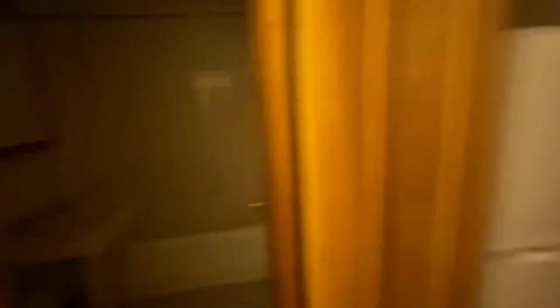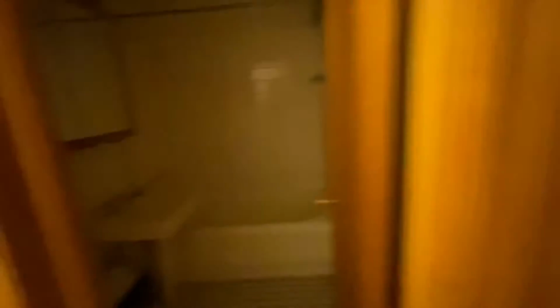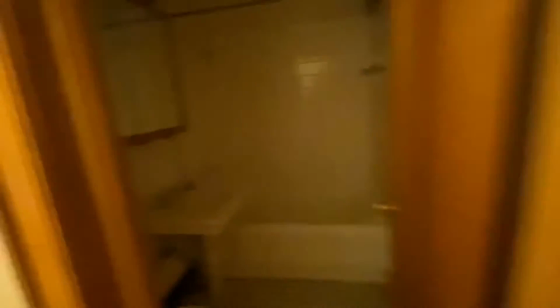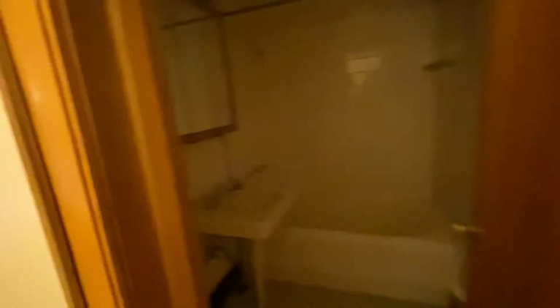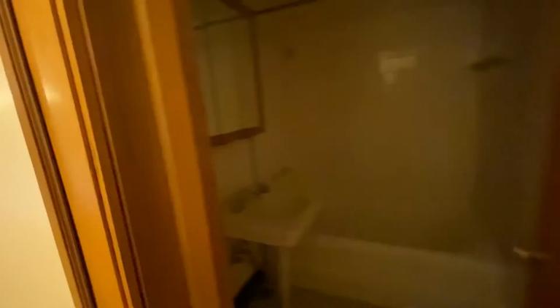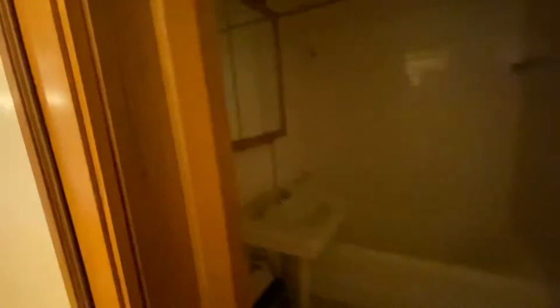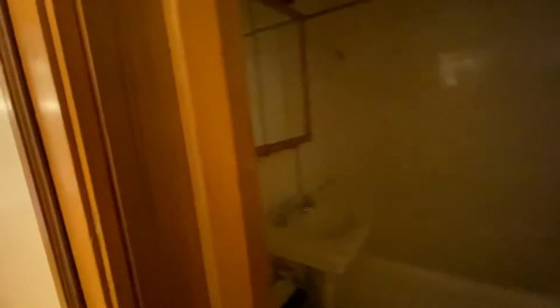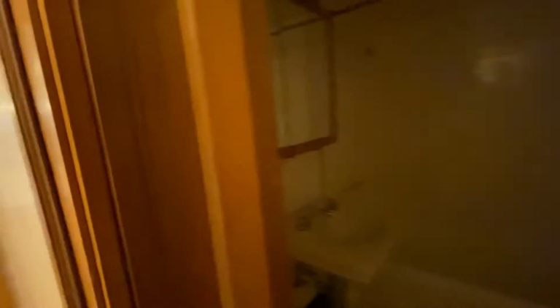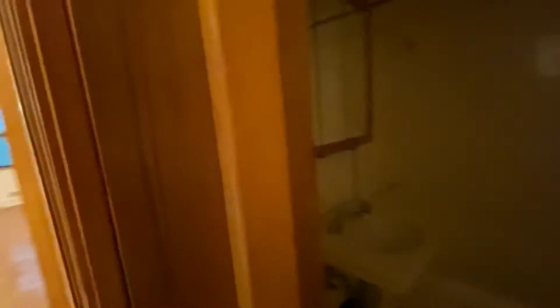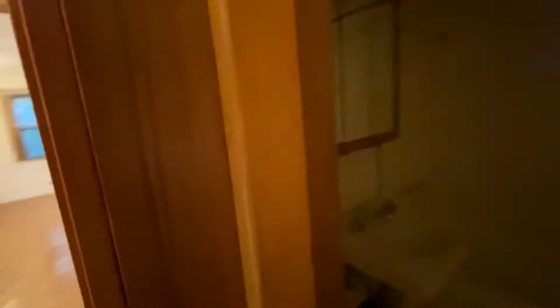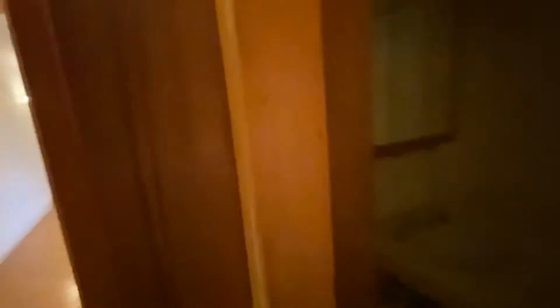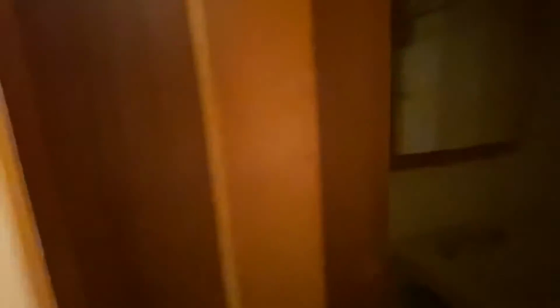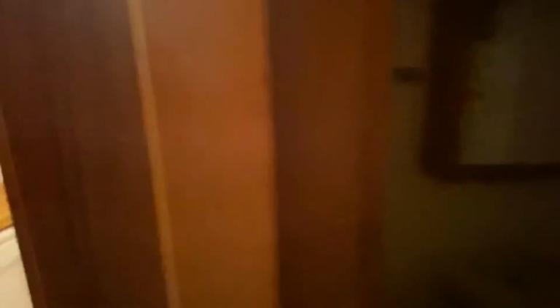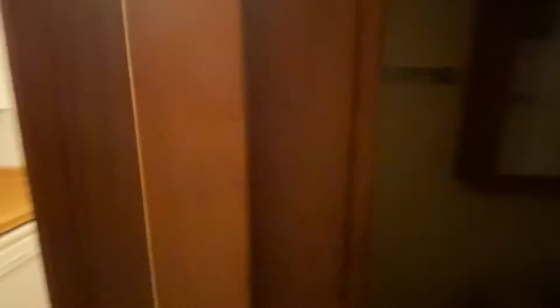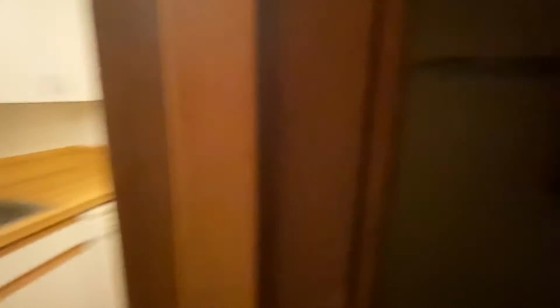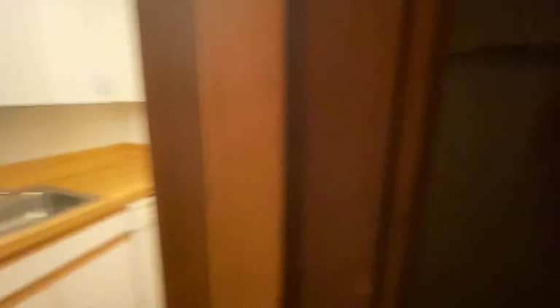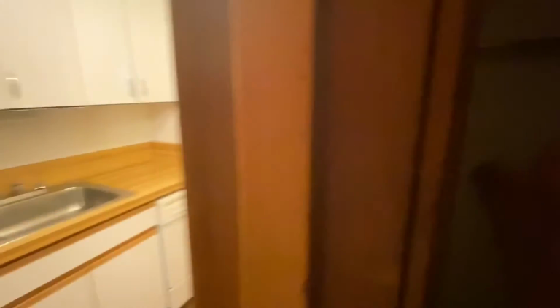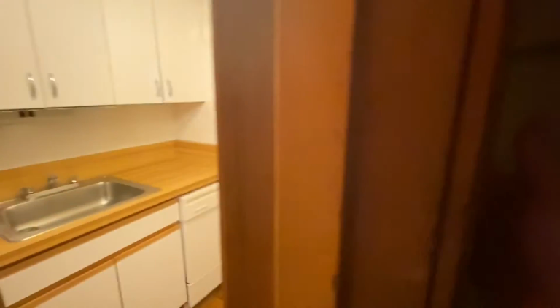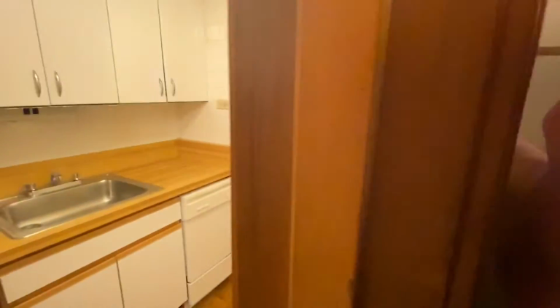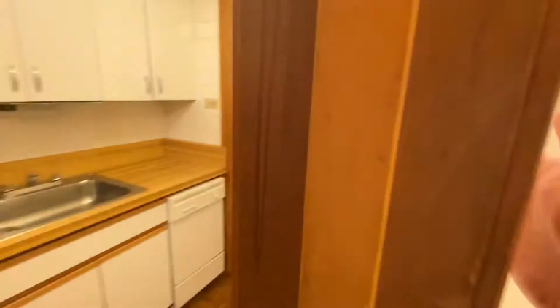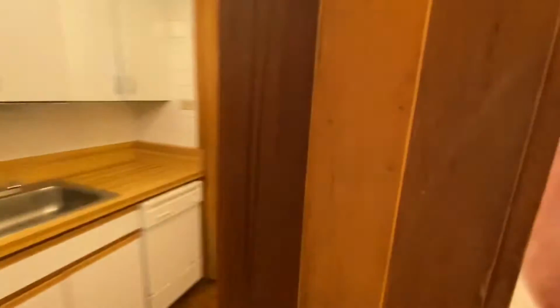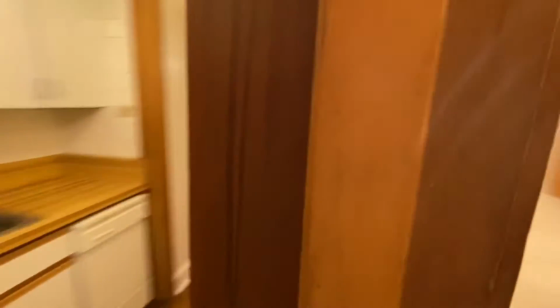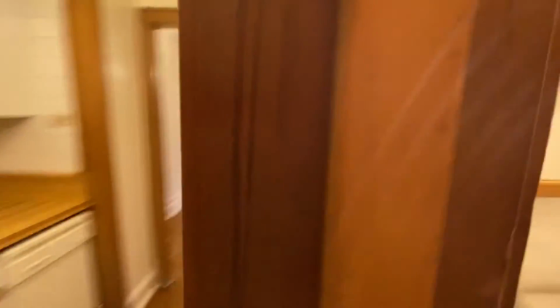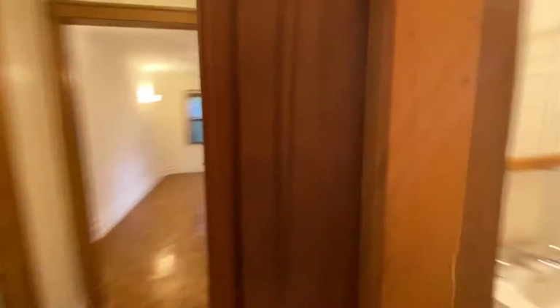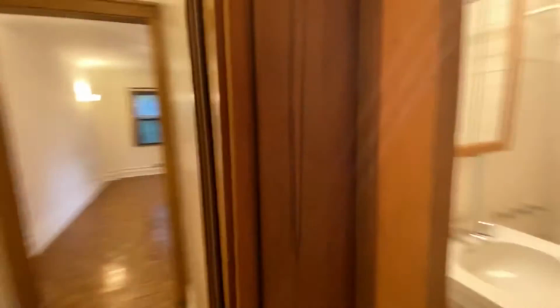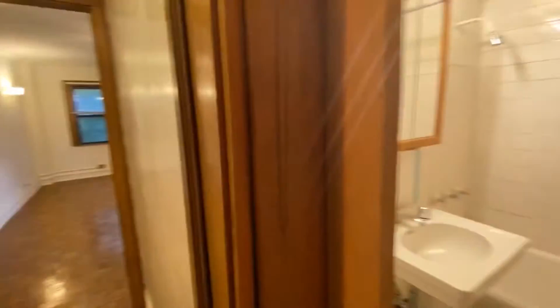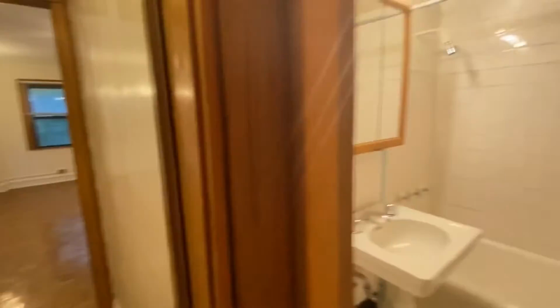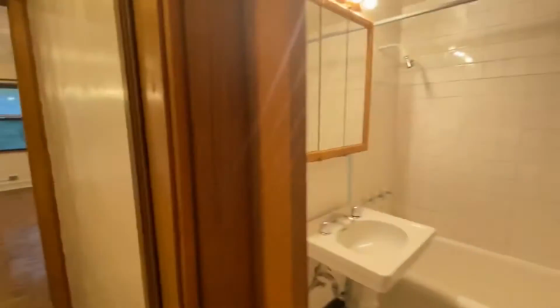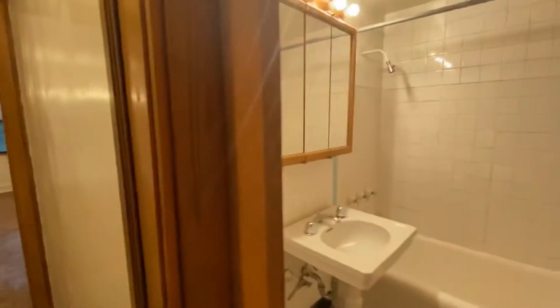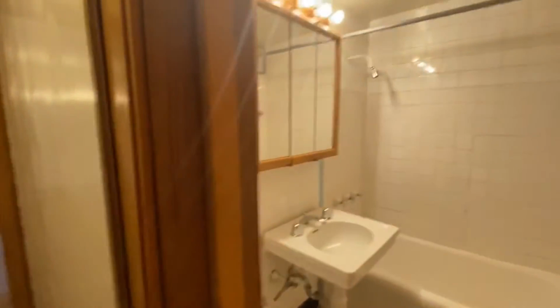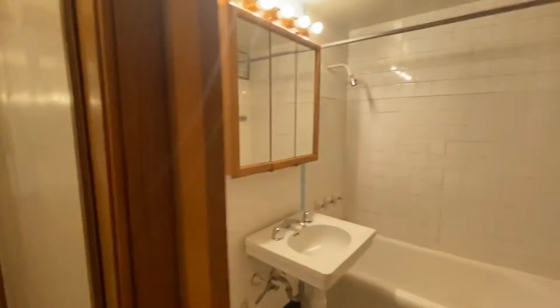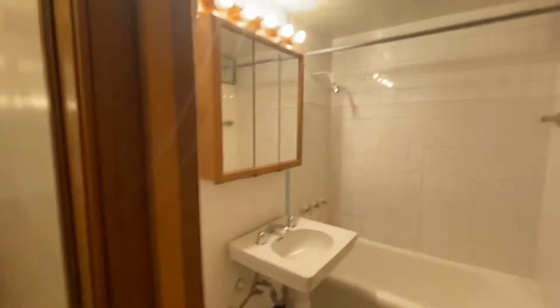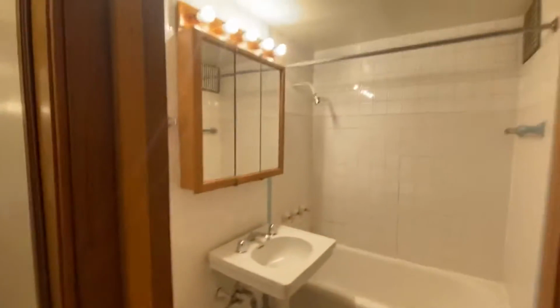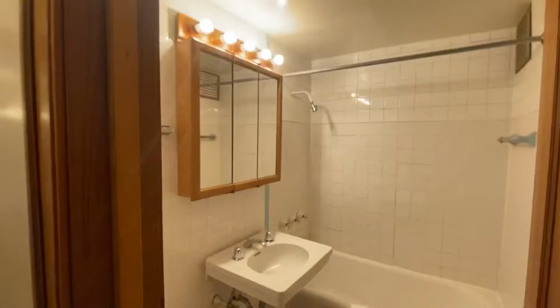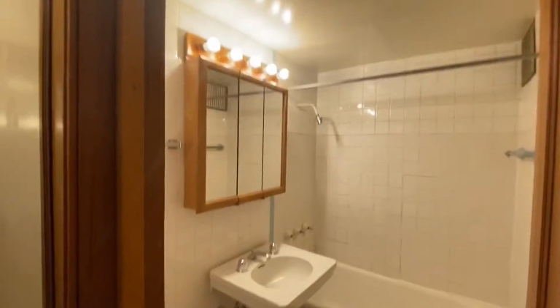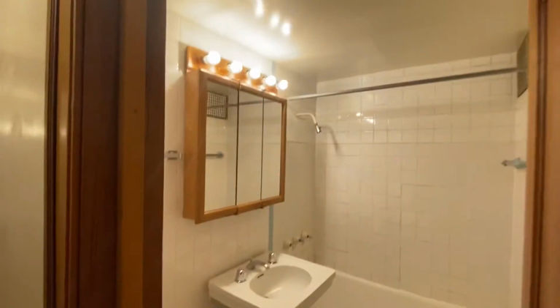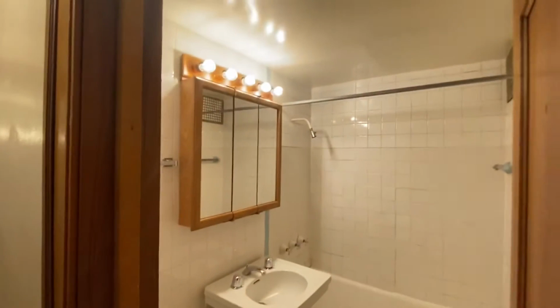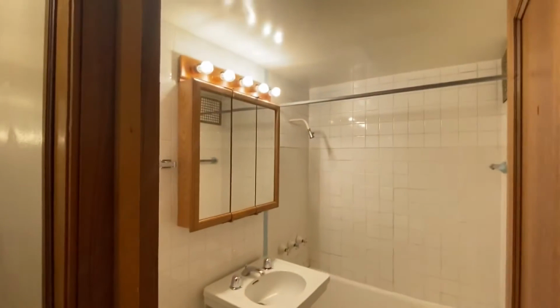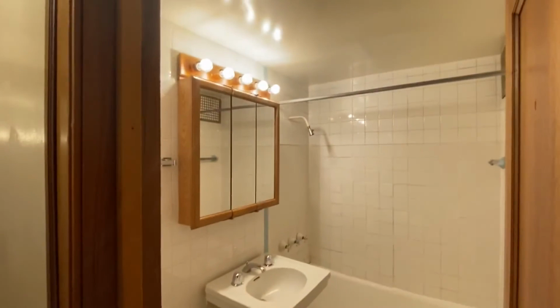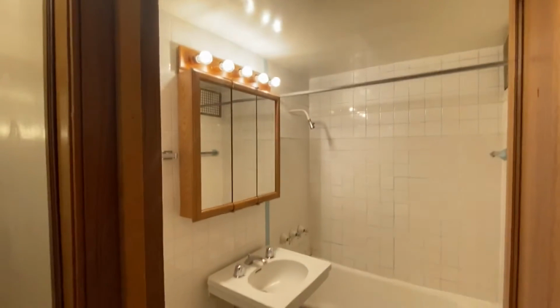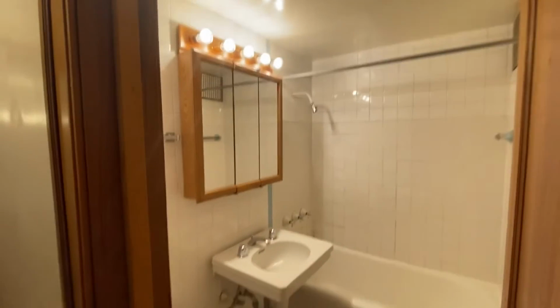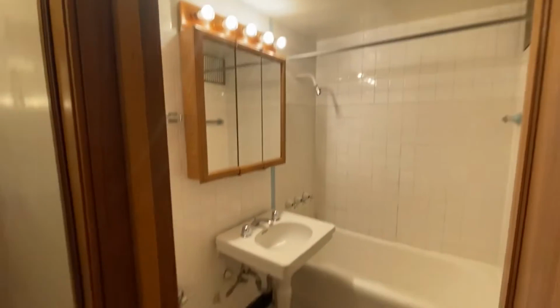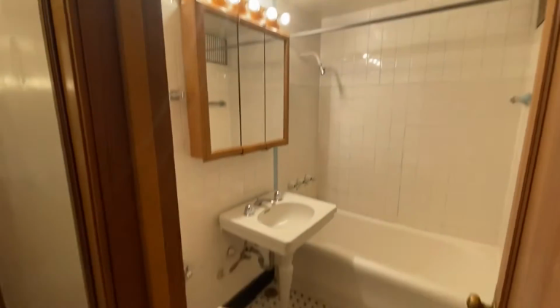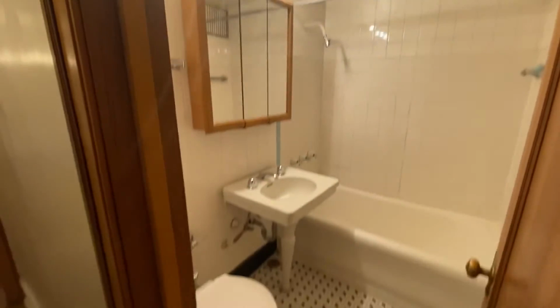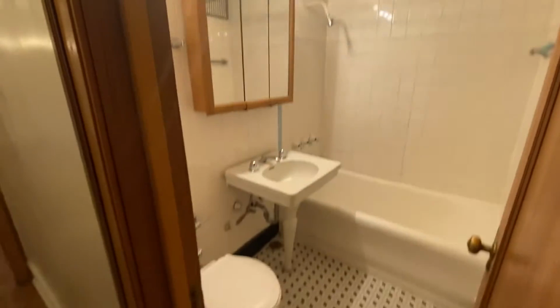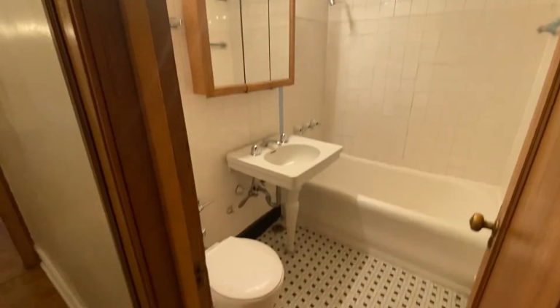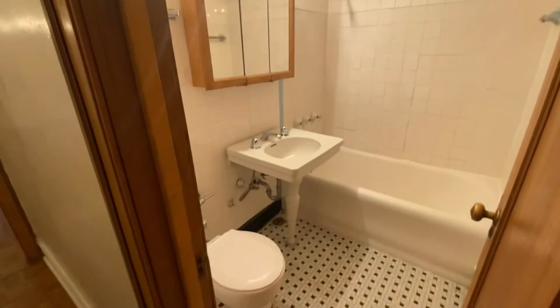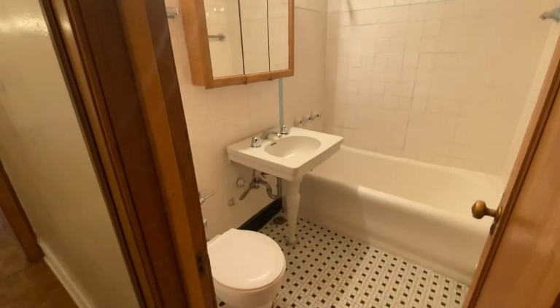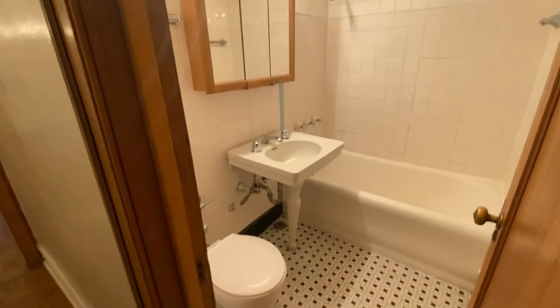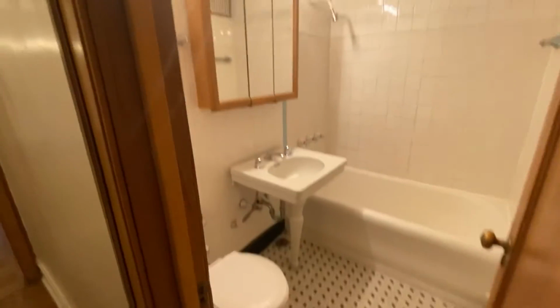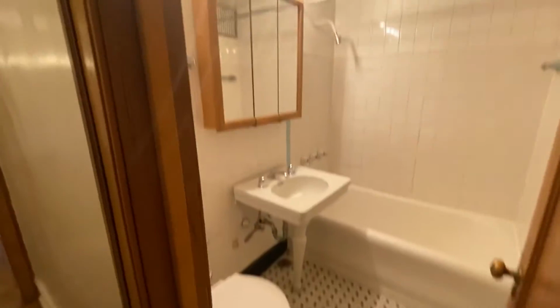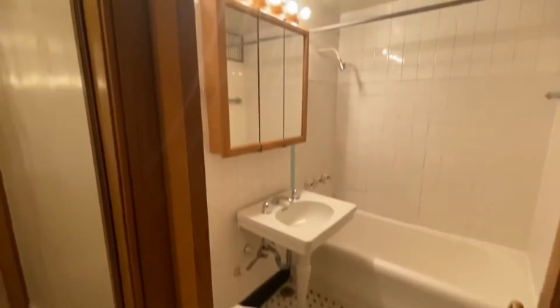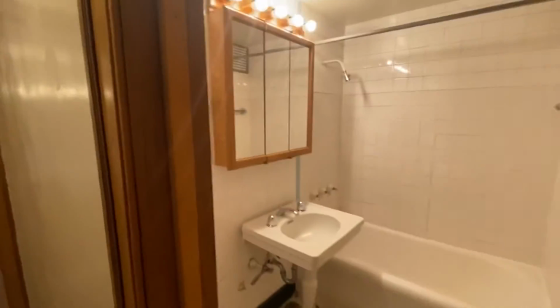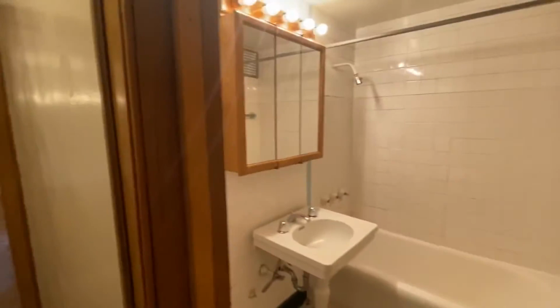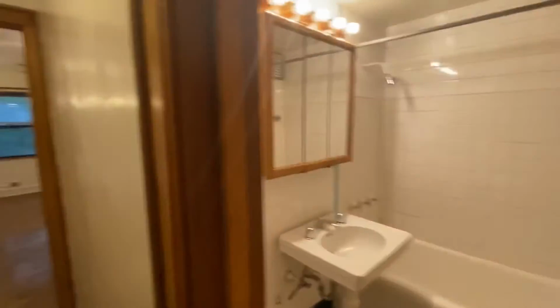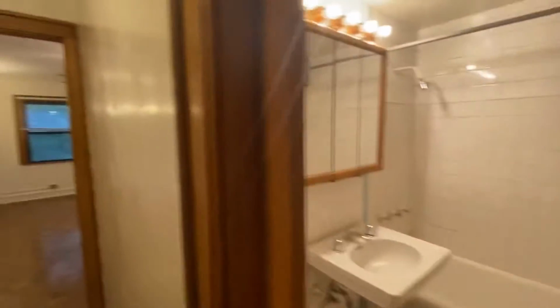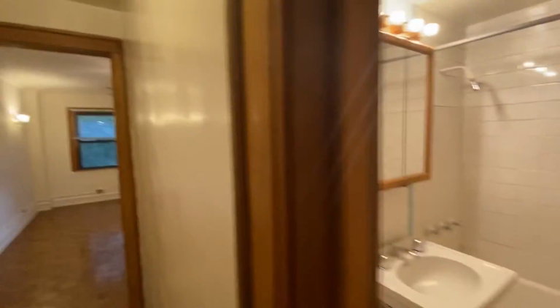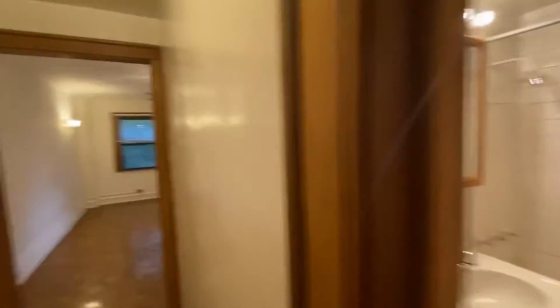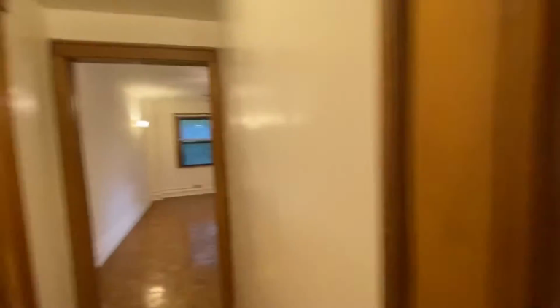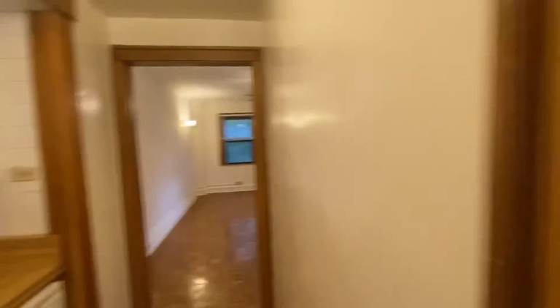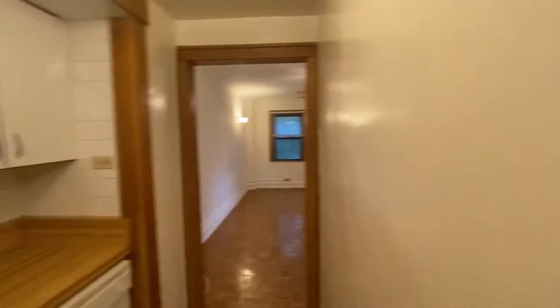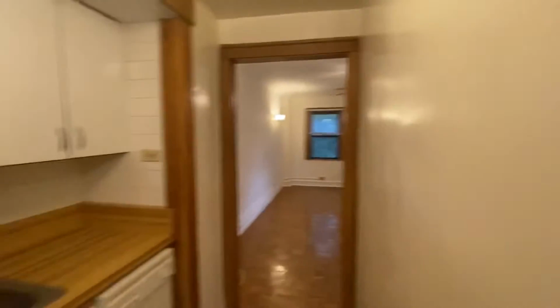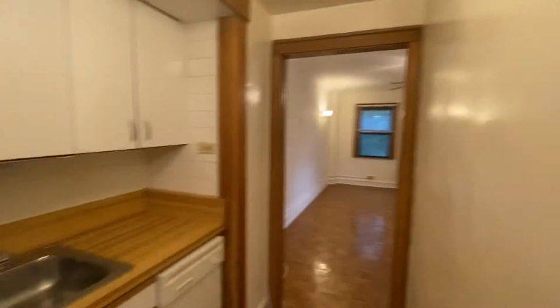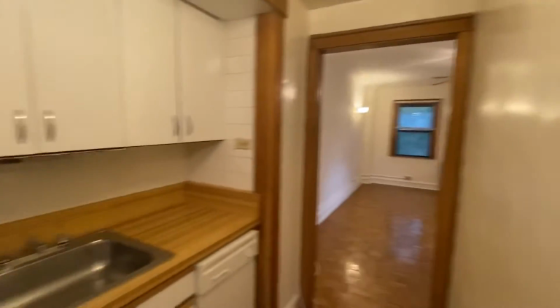Bathroom space — simple, everything you need.